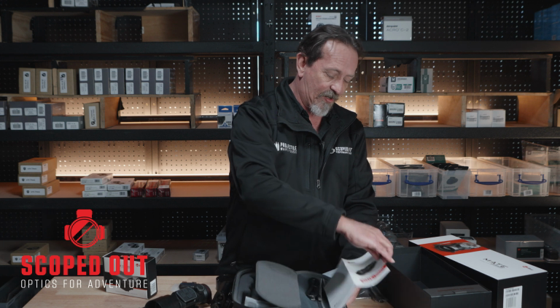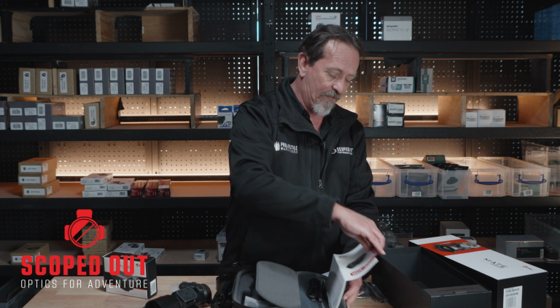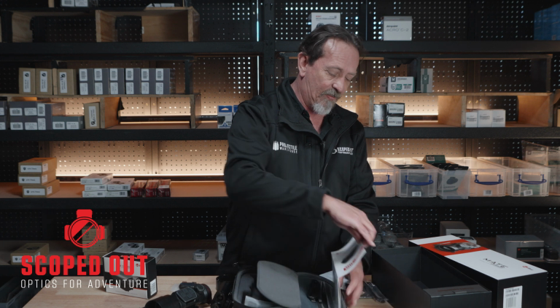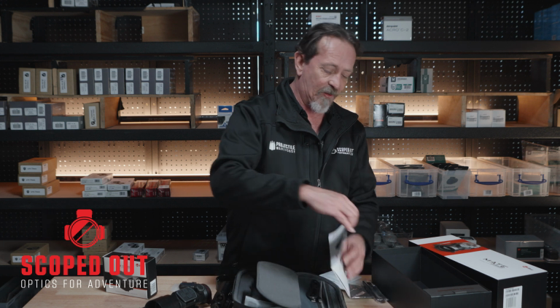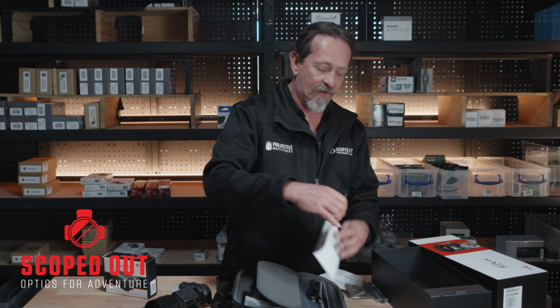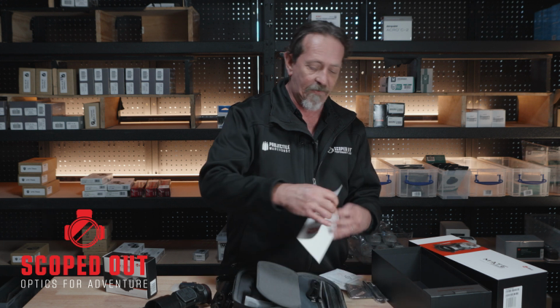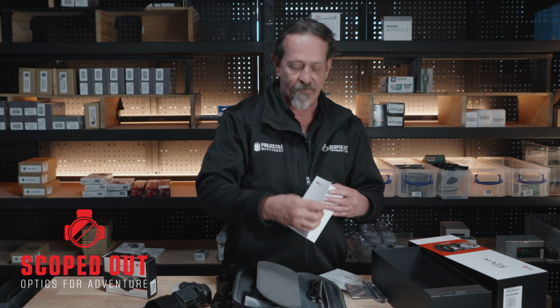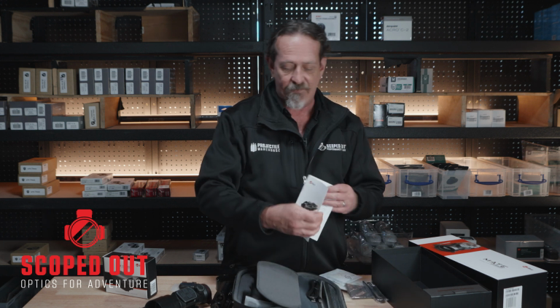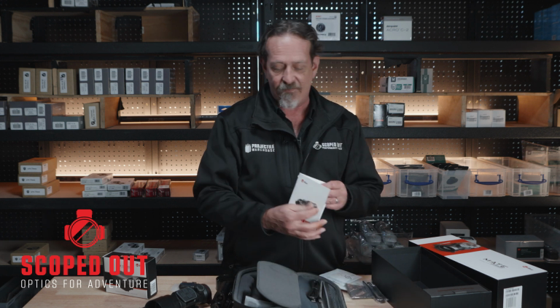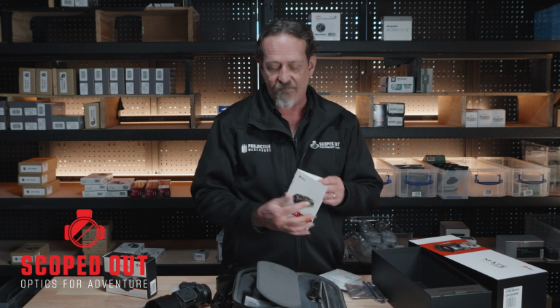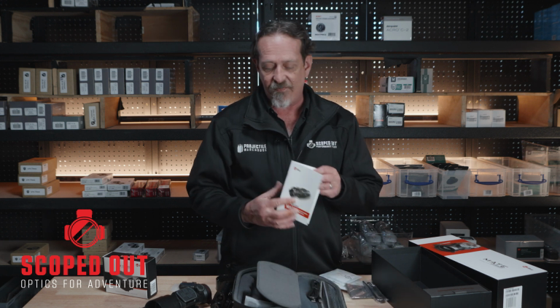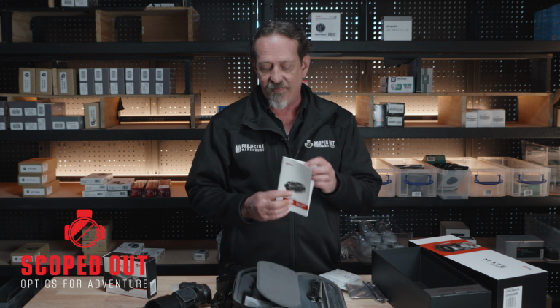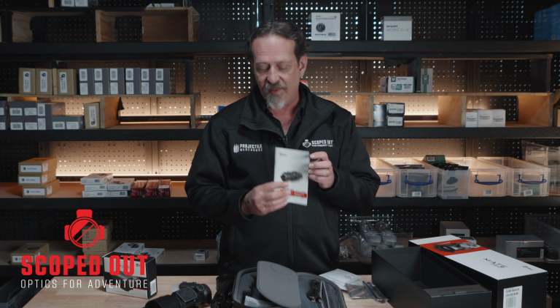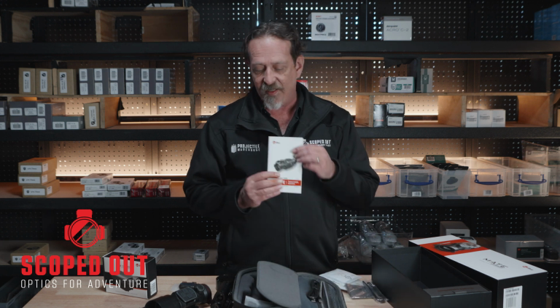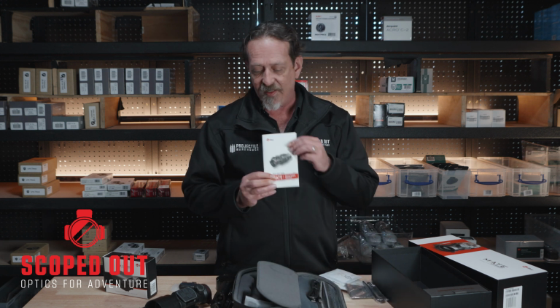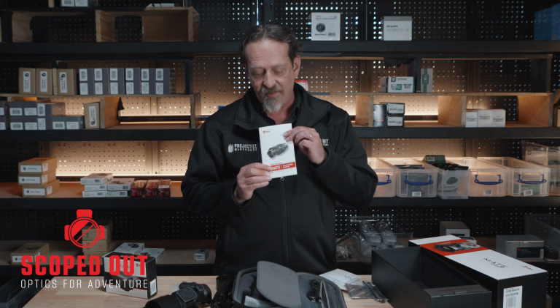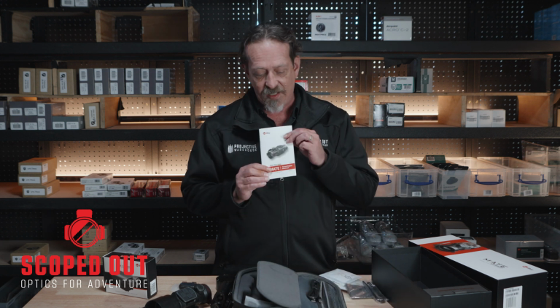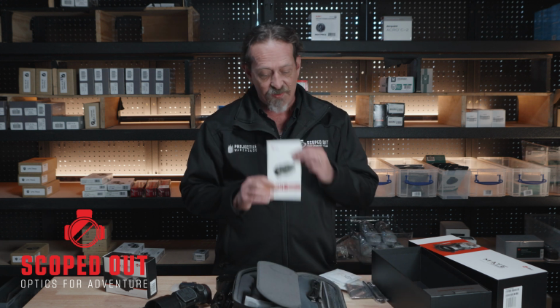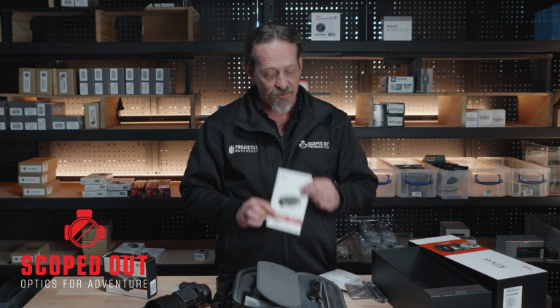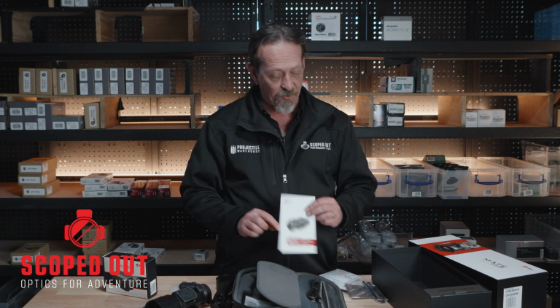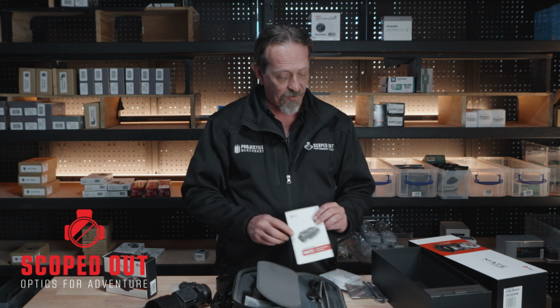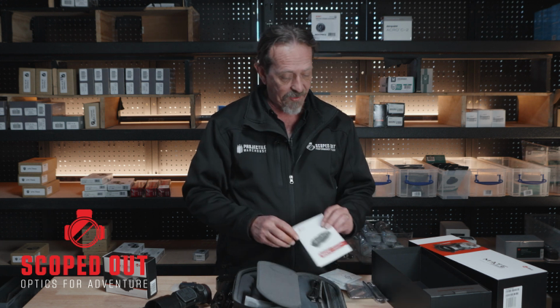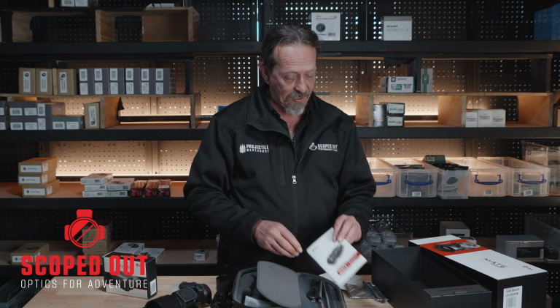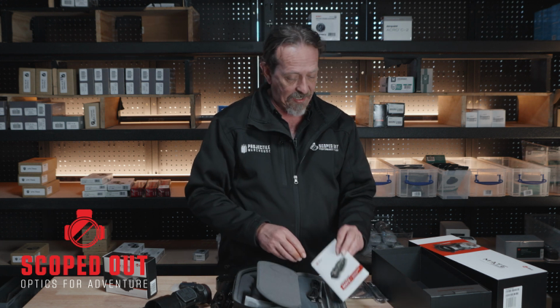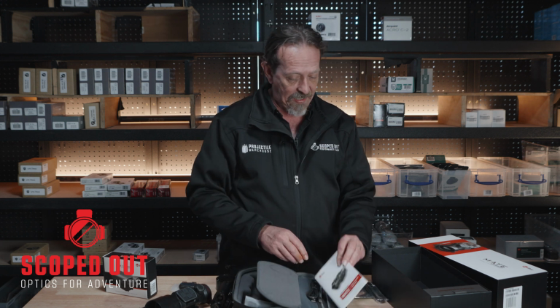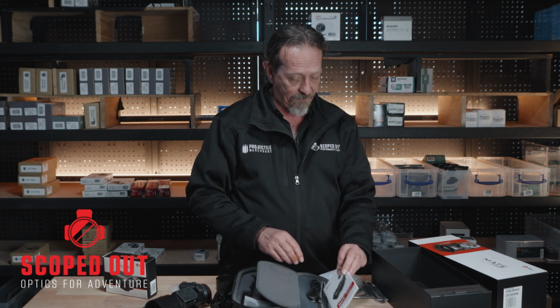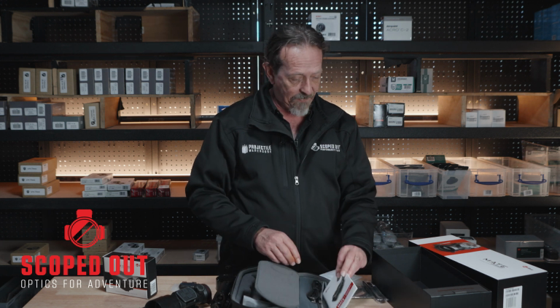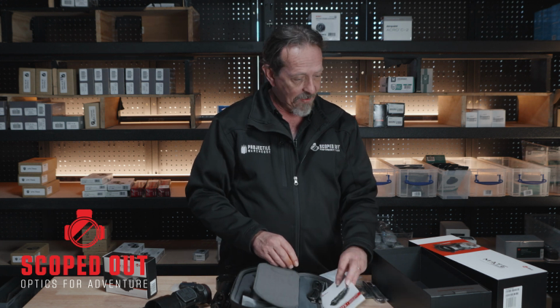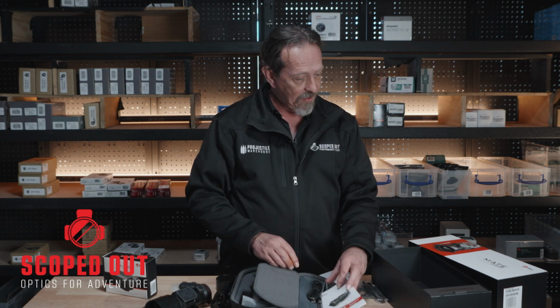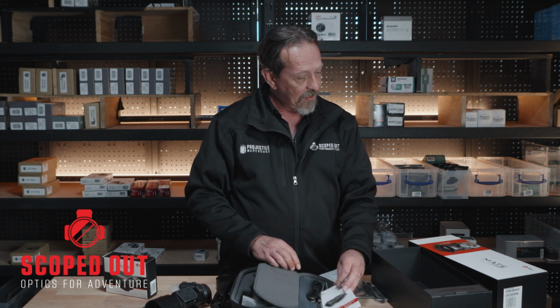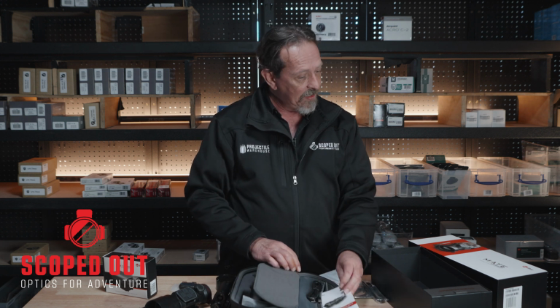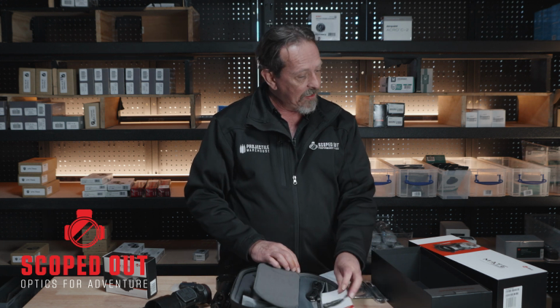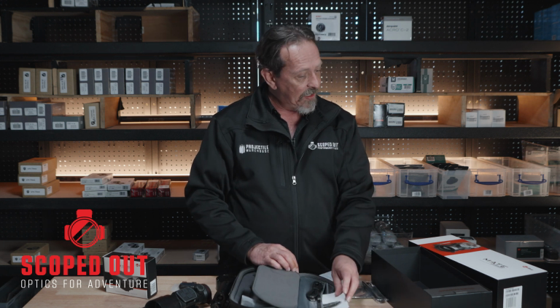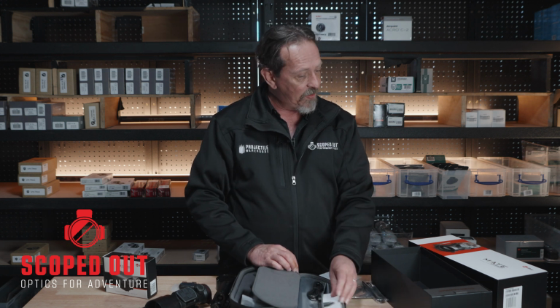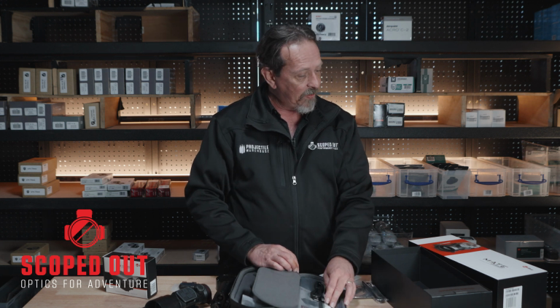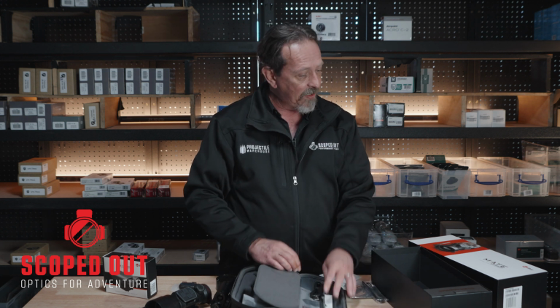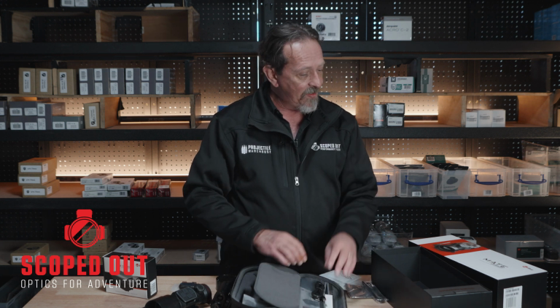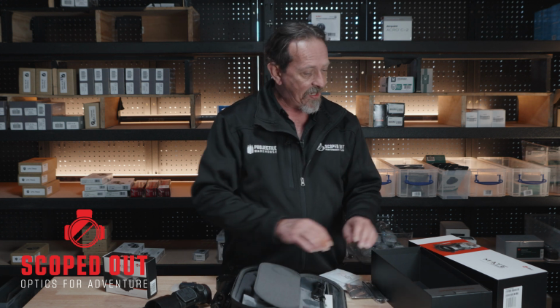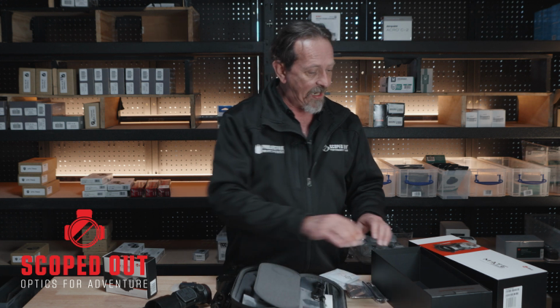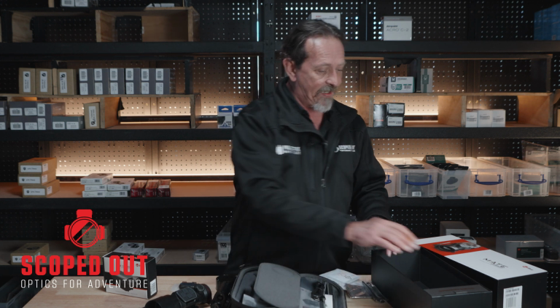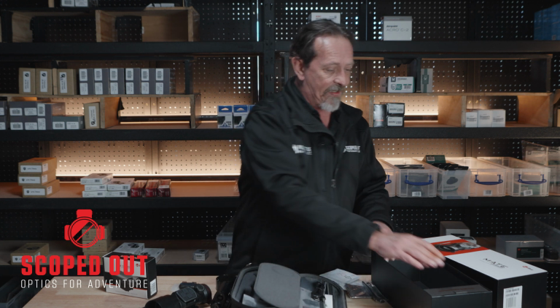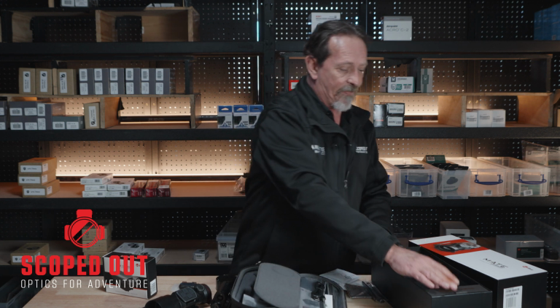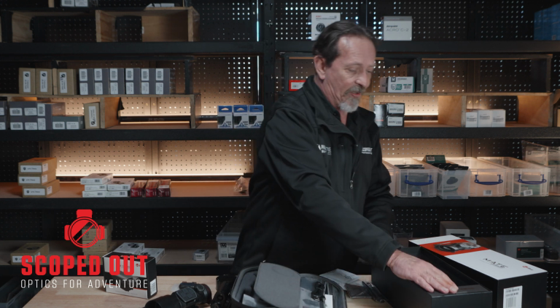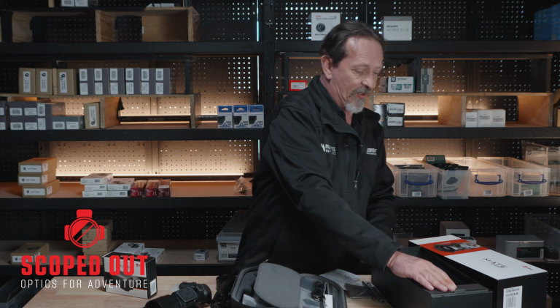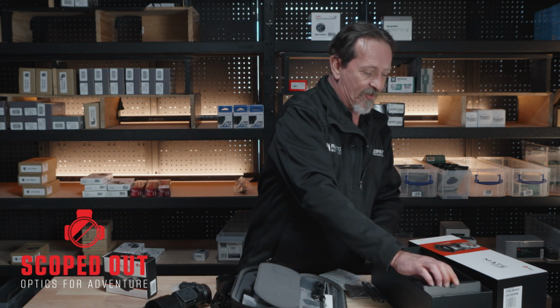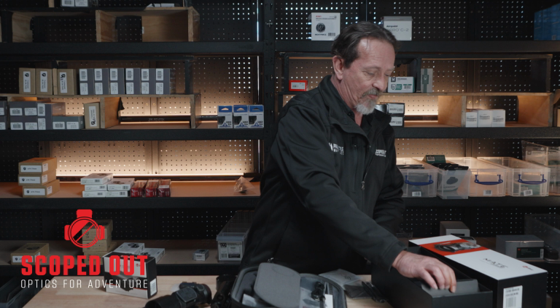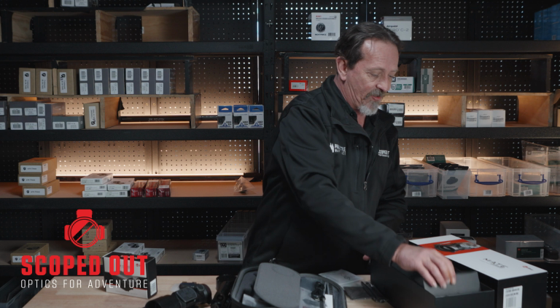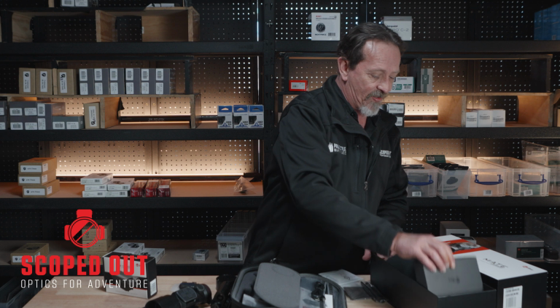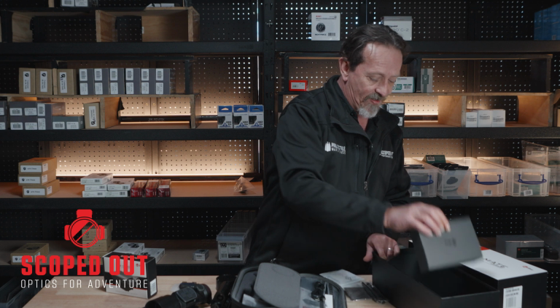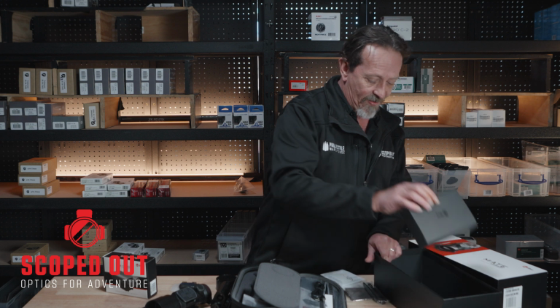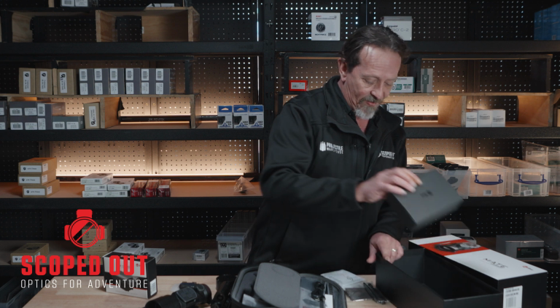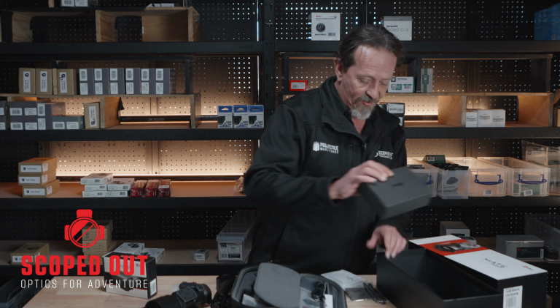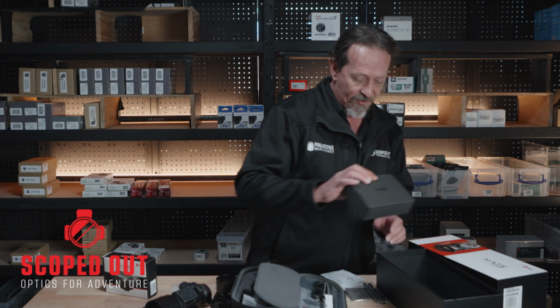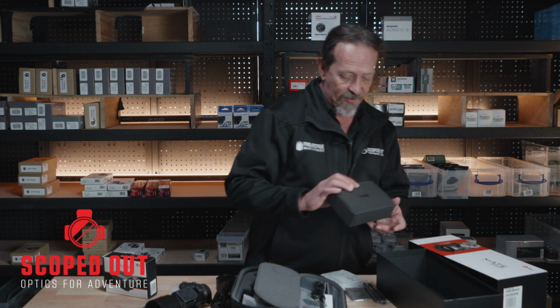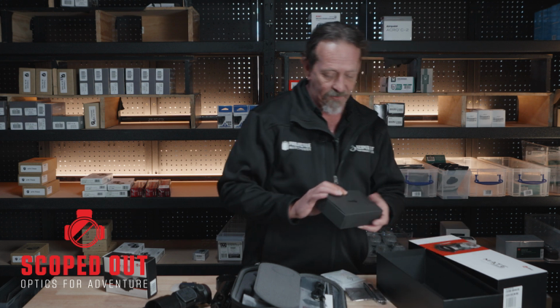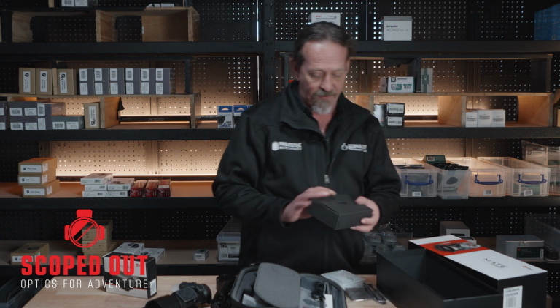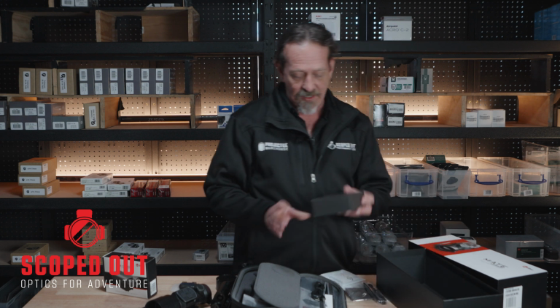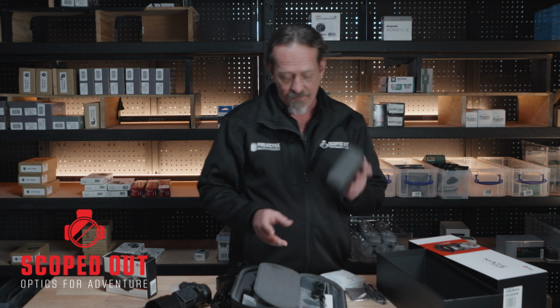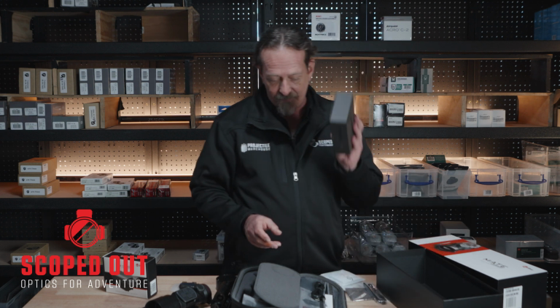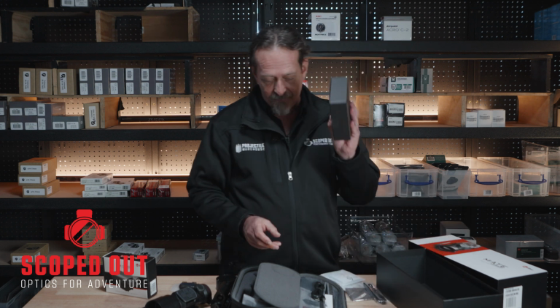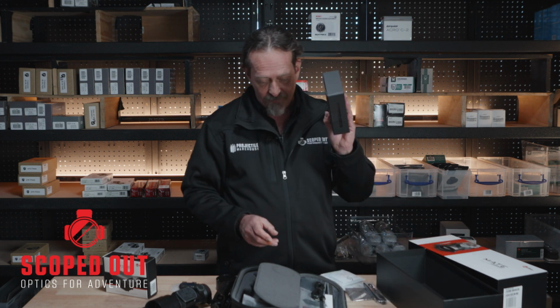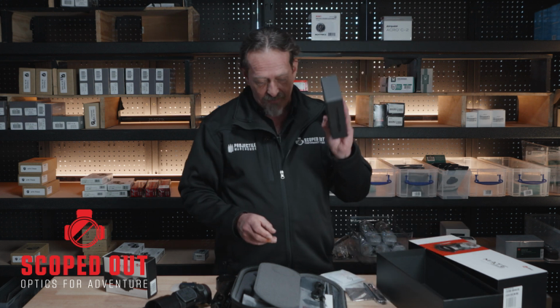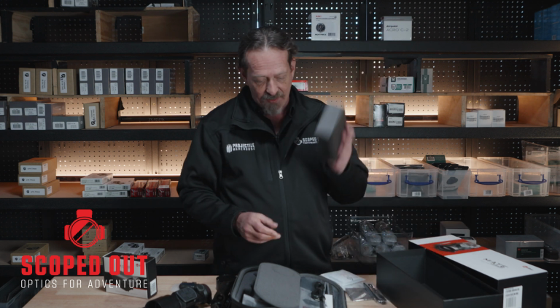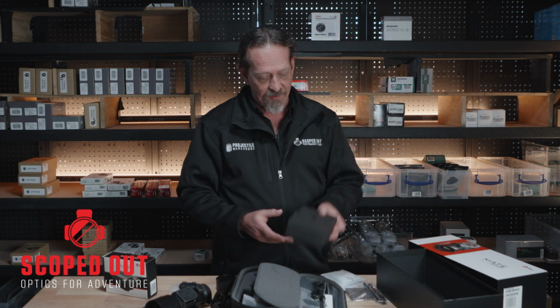You also get the other heat pad, your lens cloth of course, a little lanyard, and your instruction book — that's all in the kit as well.